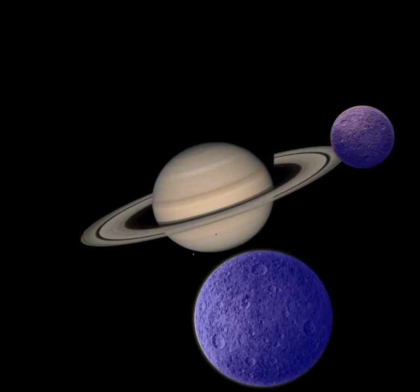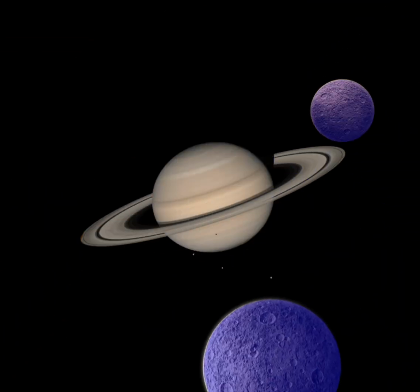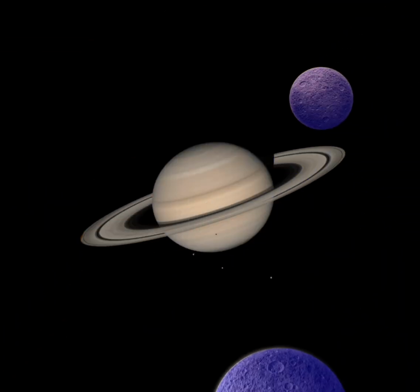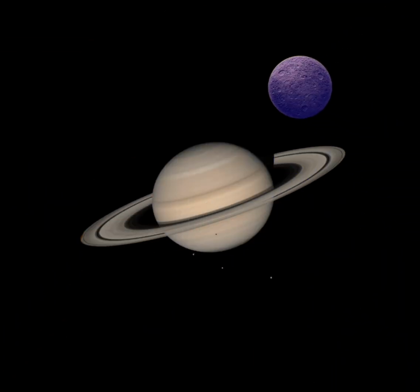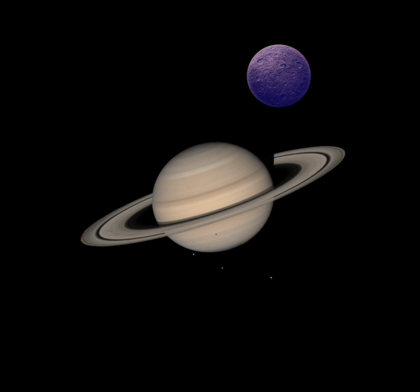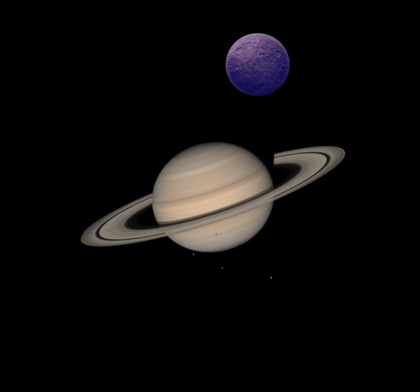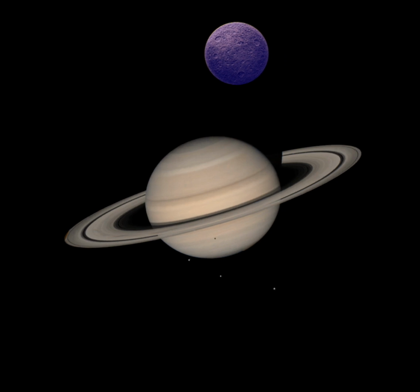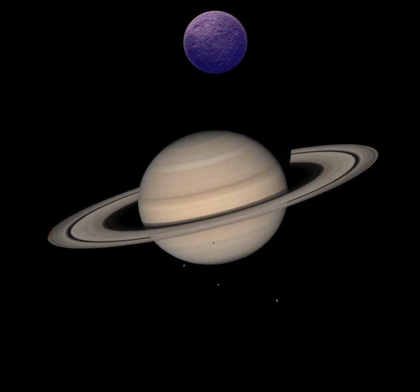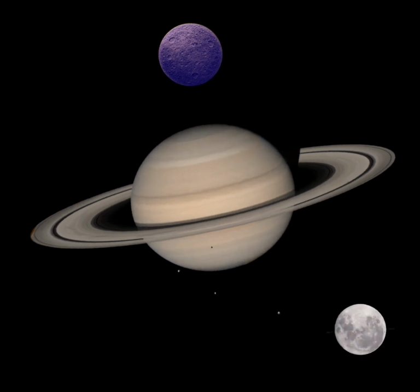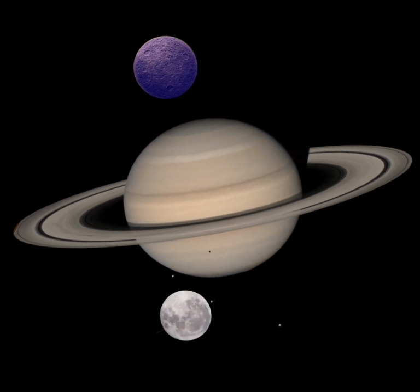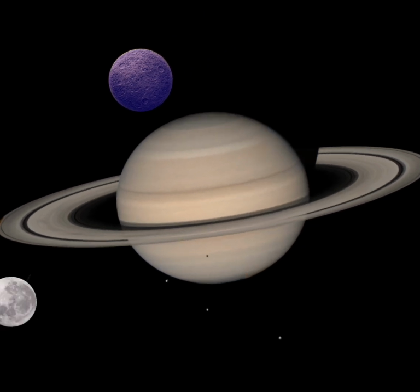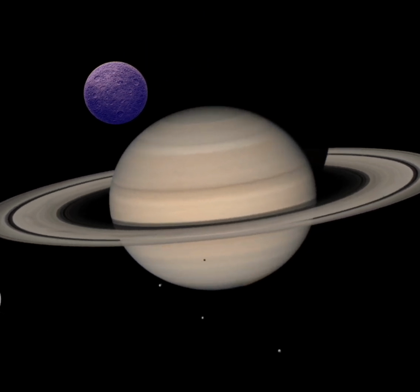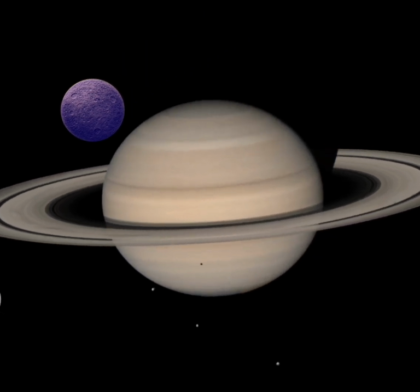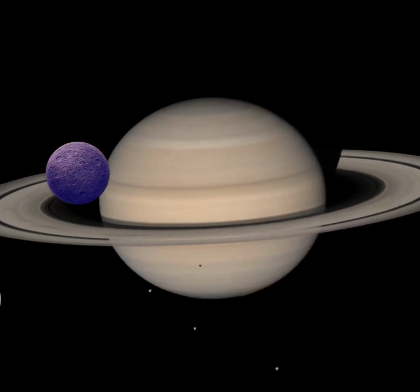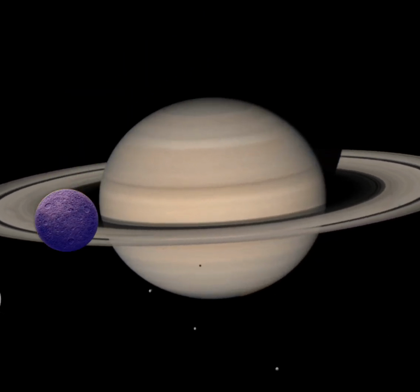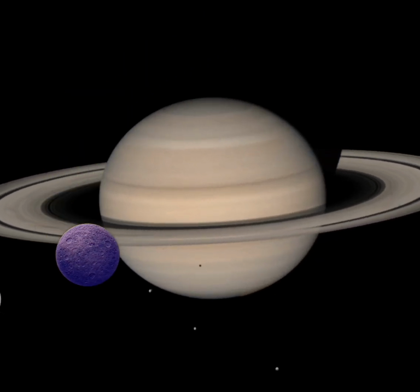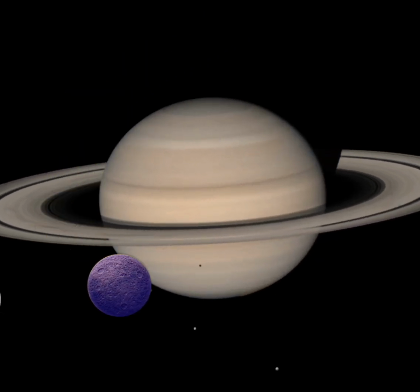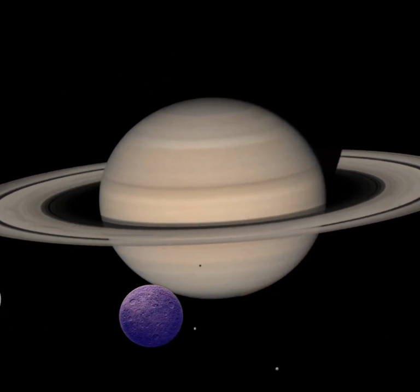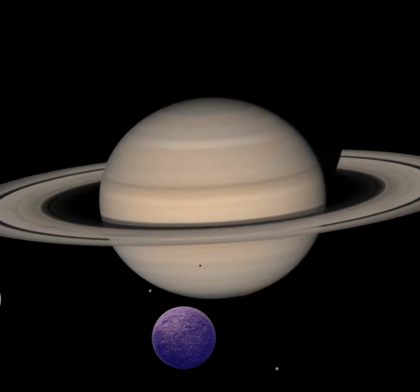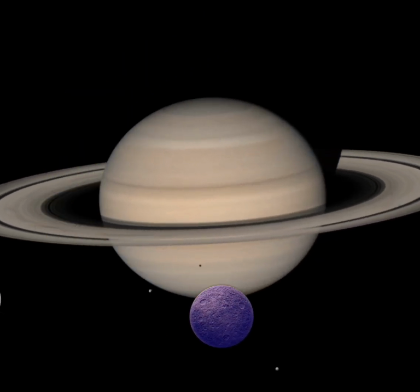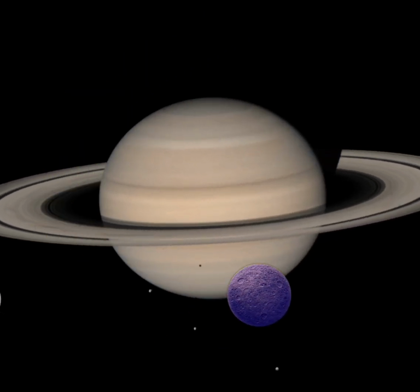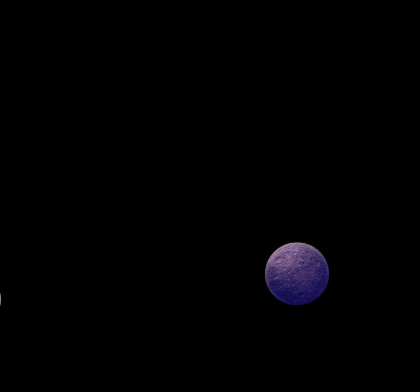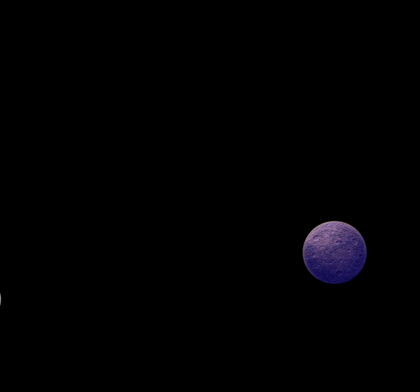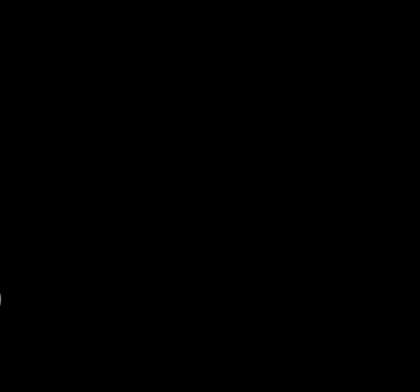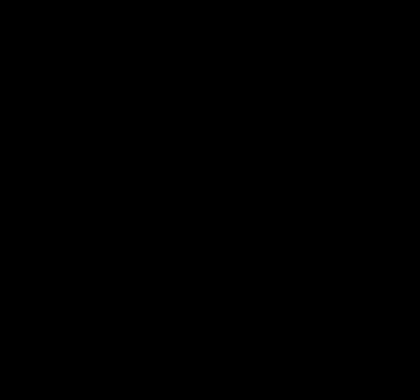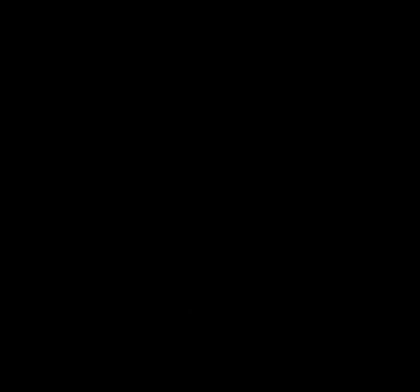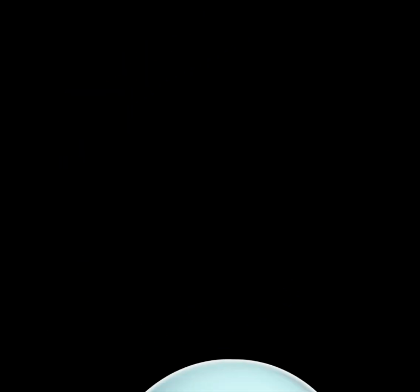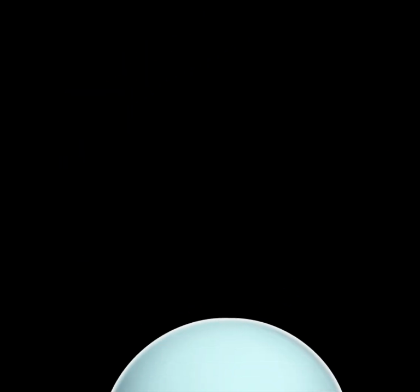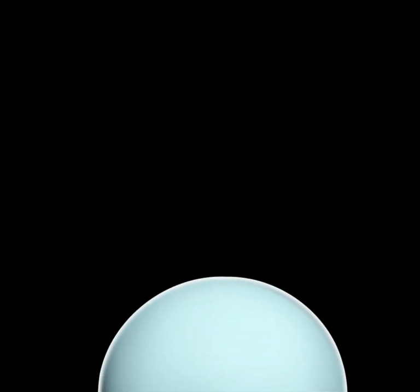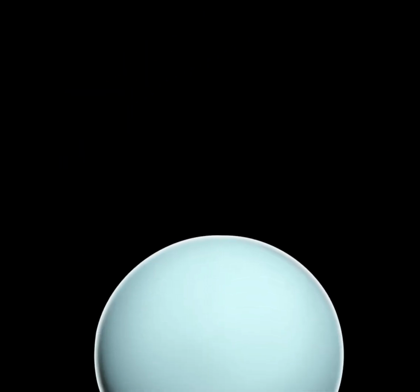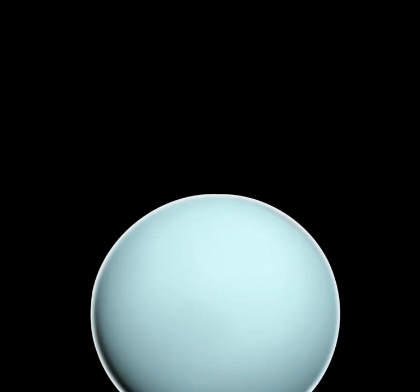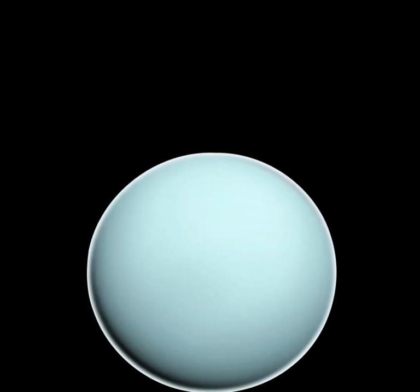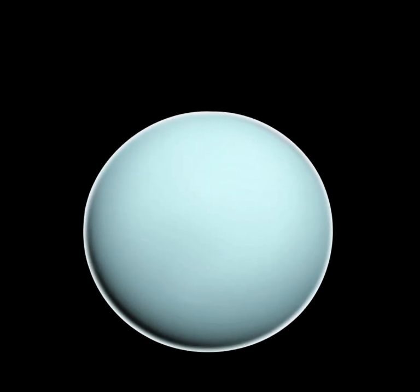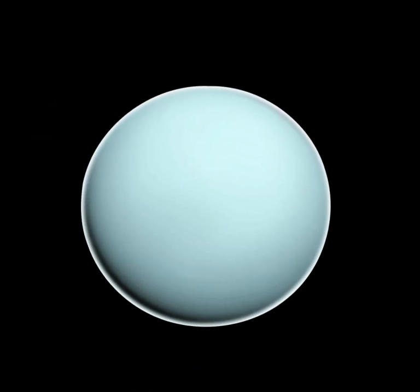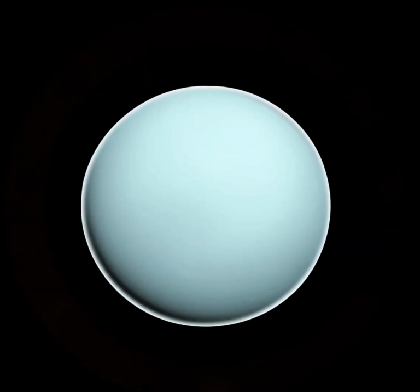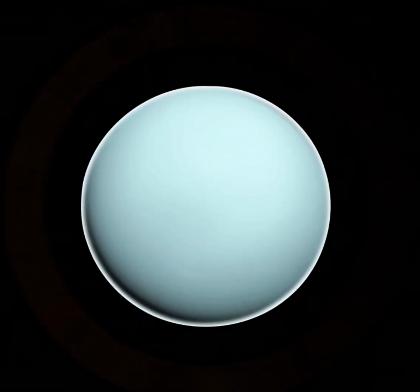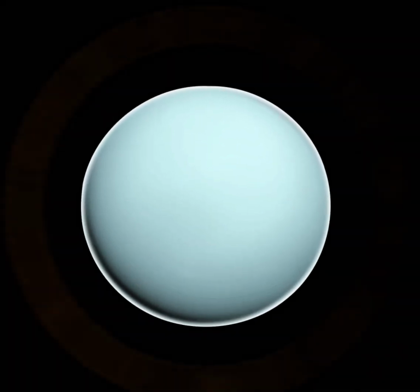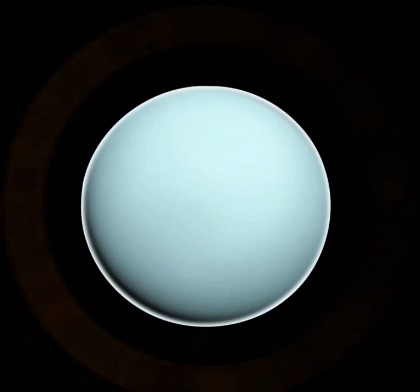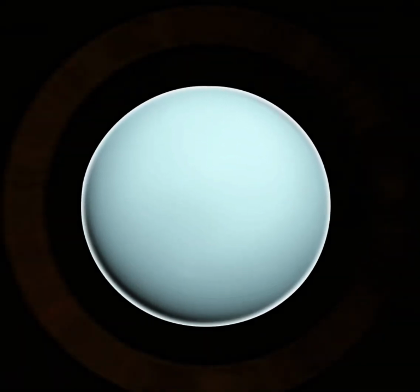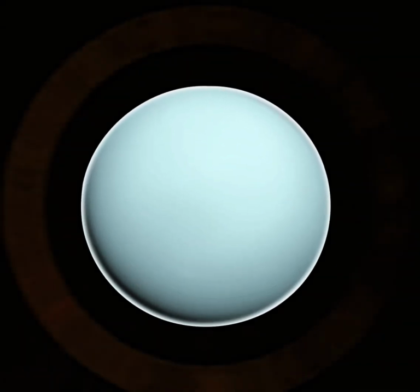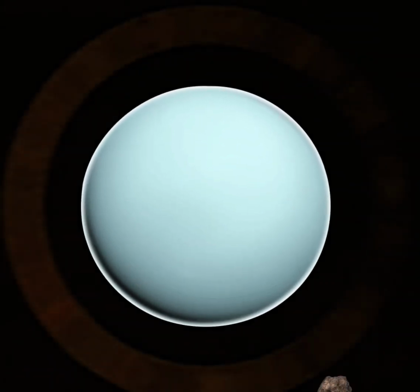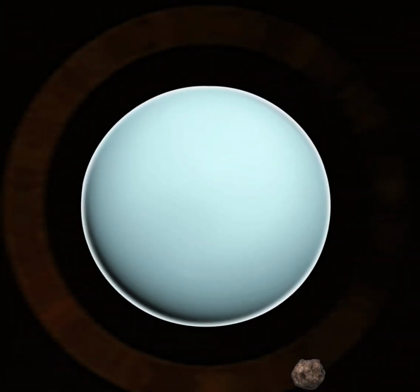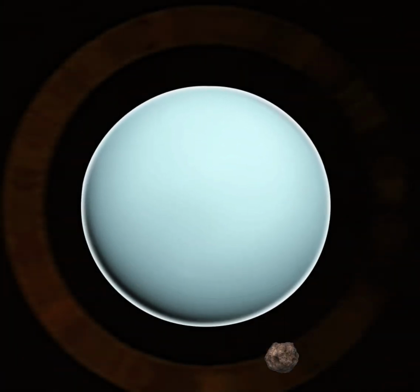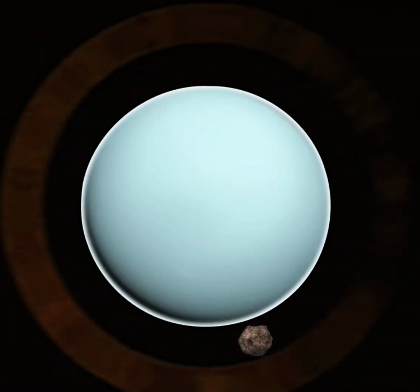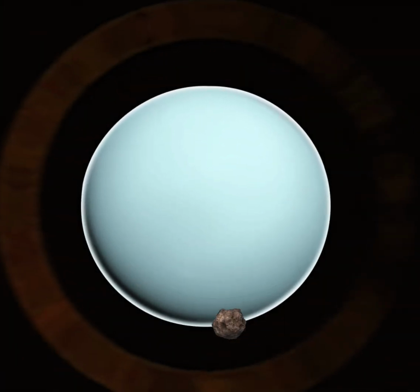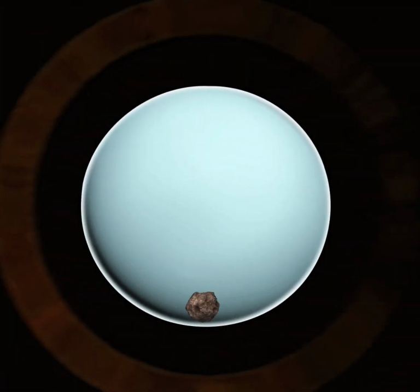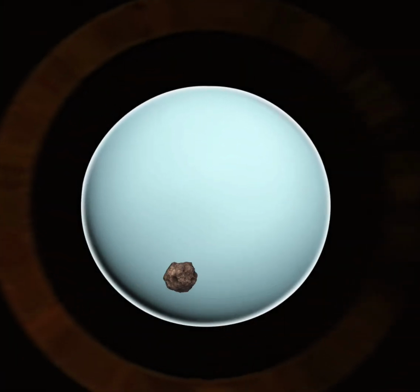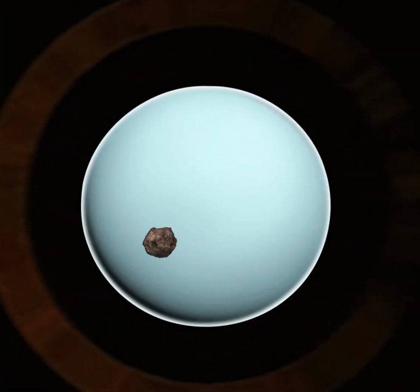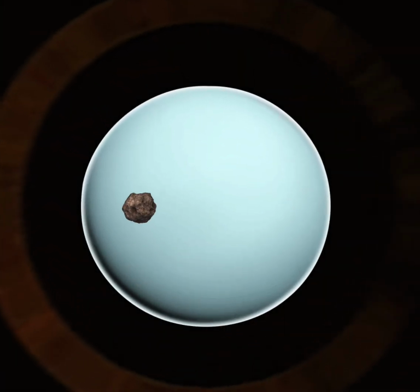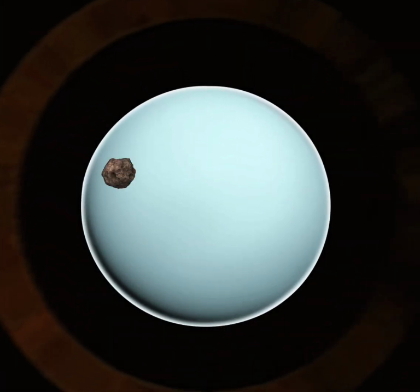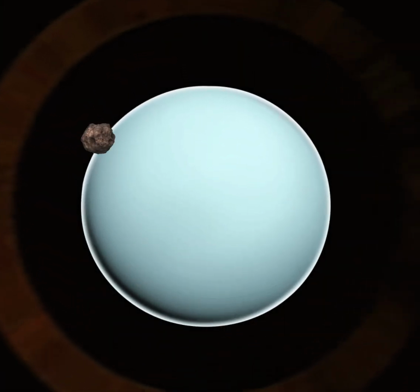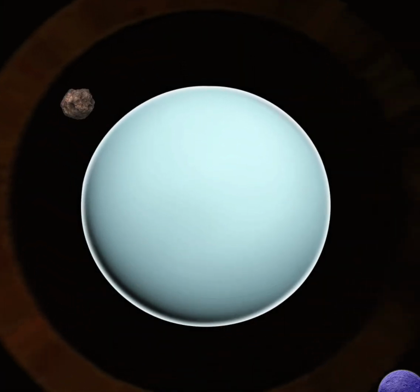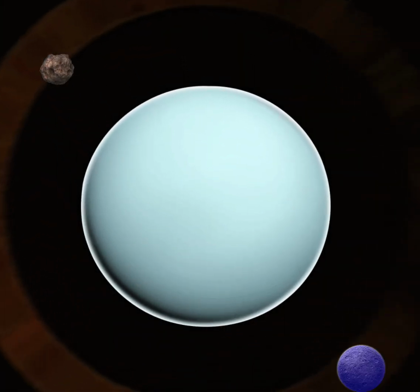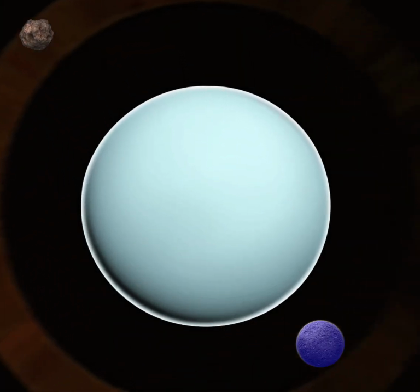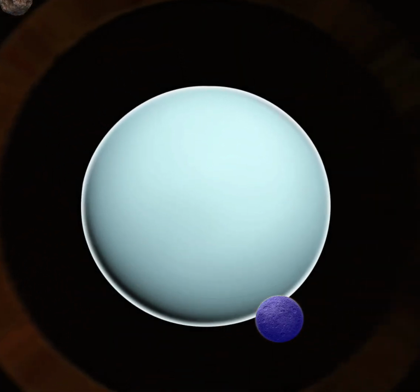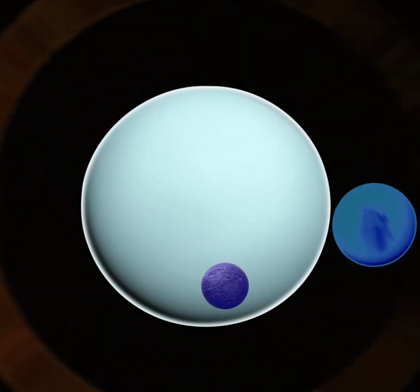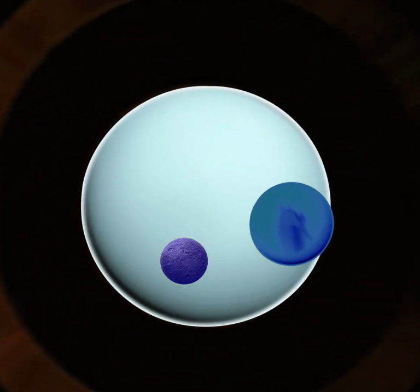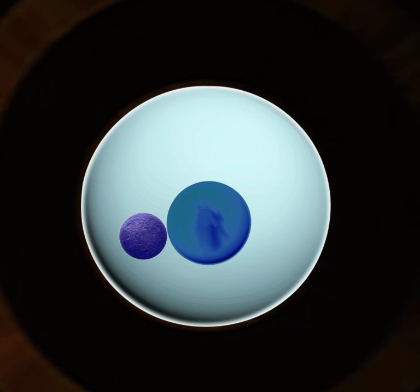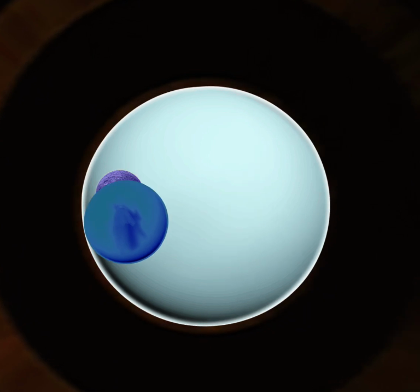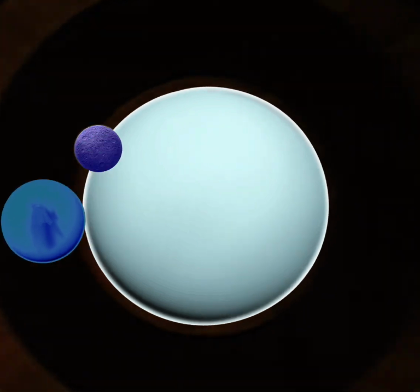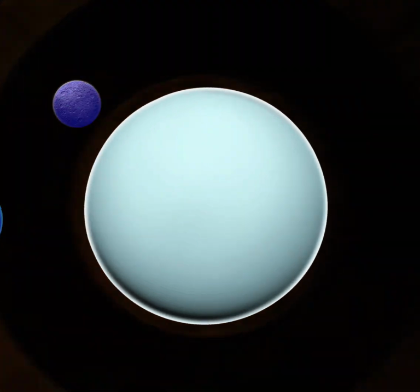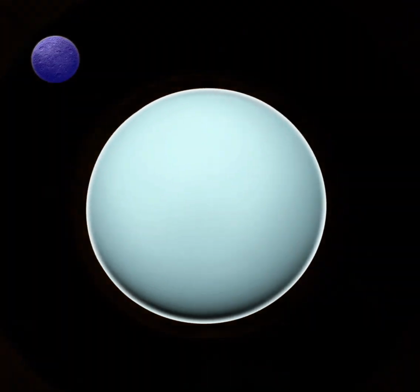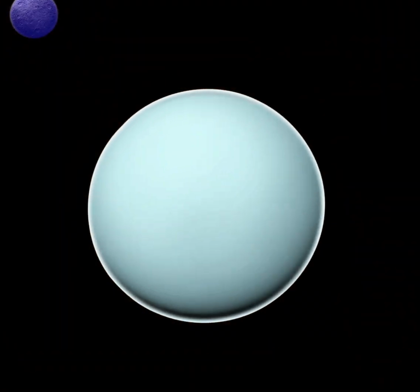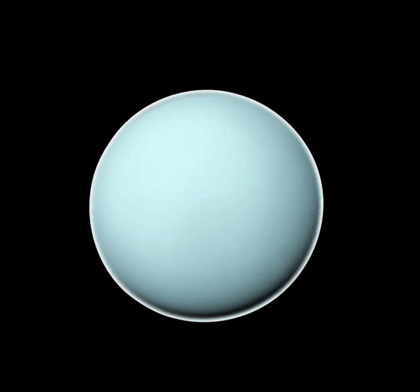its rings are very wide. Uranus also has rings and spins round on its side.